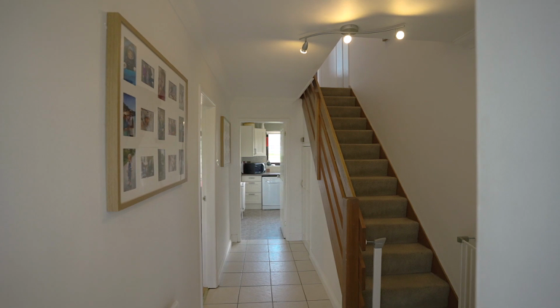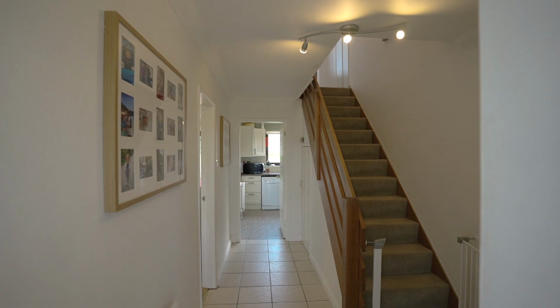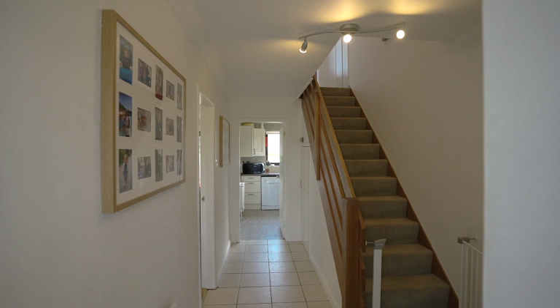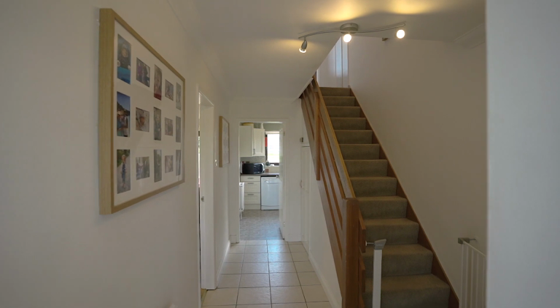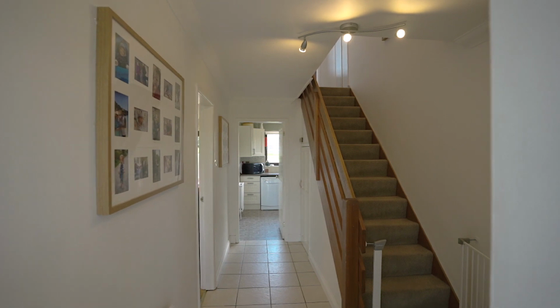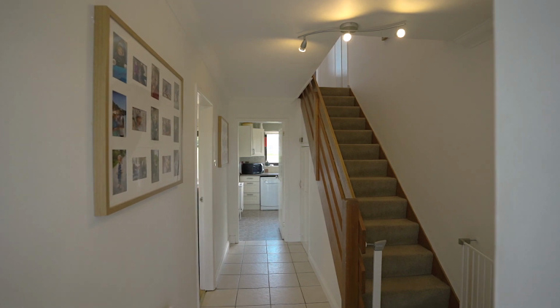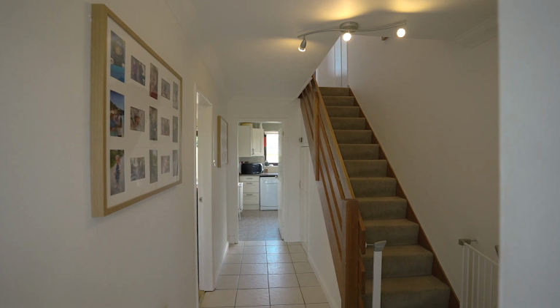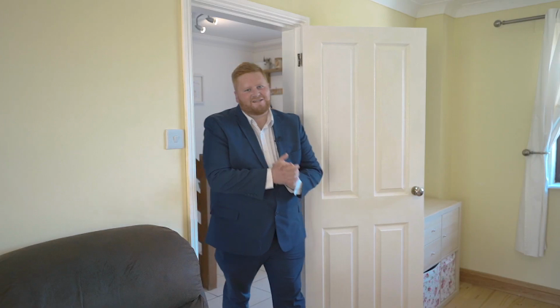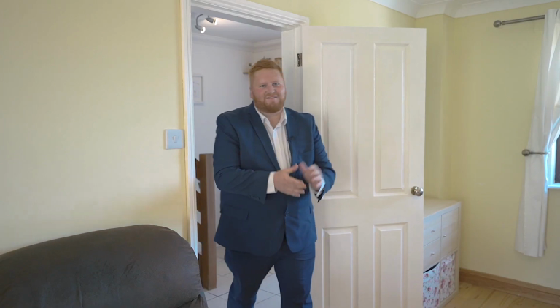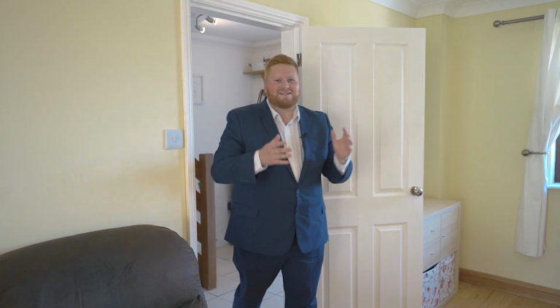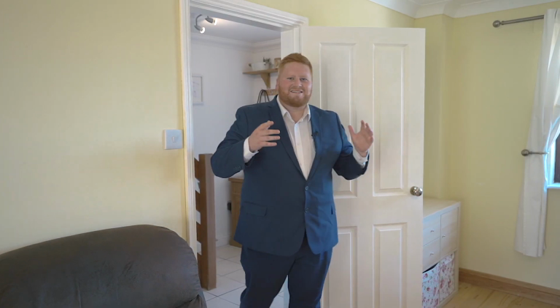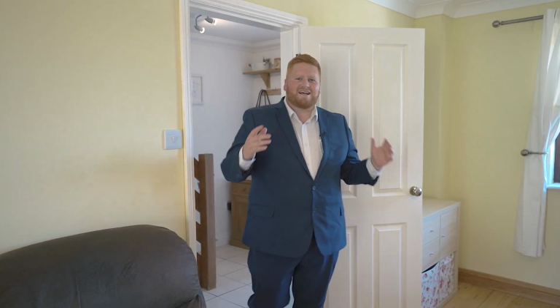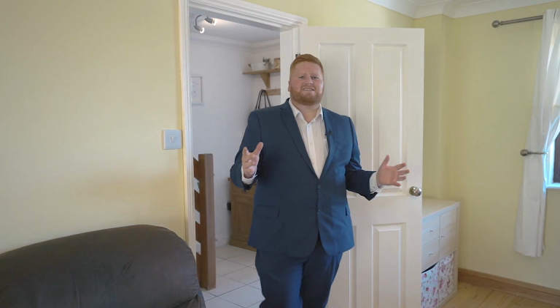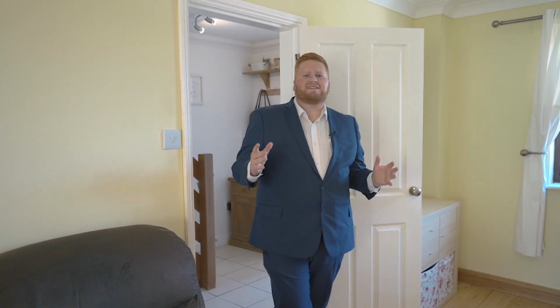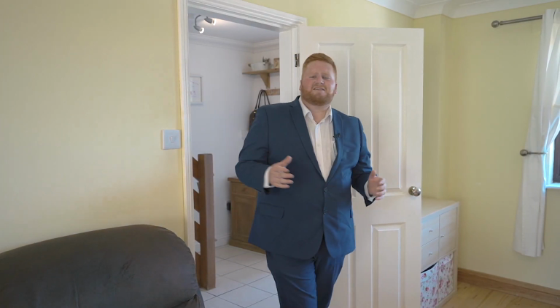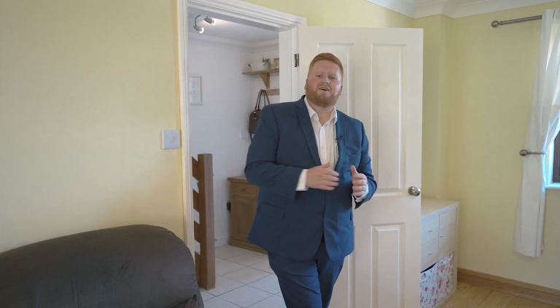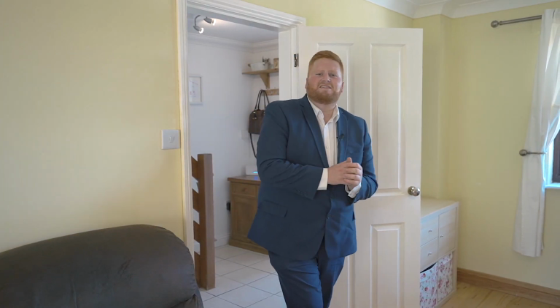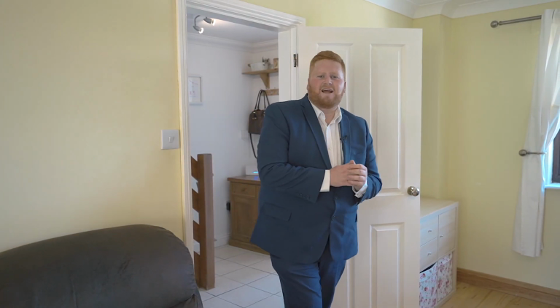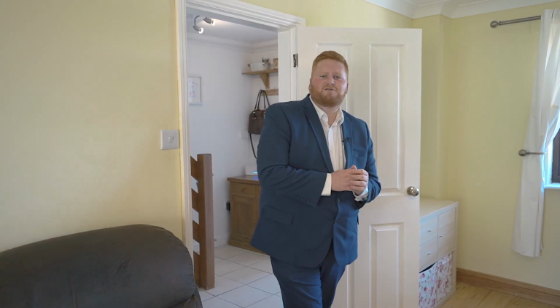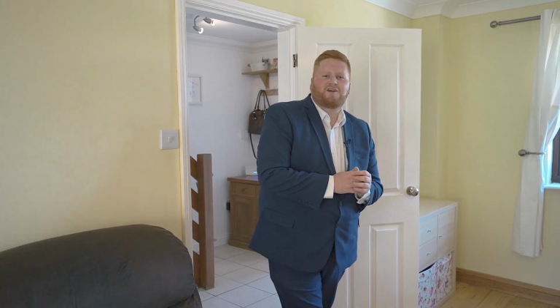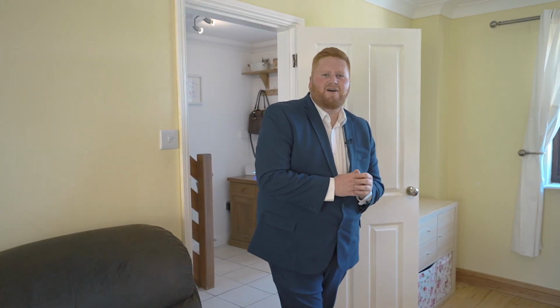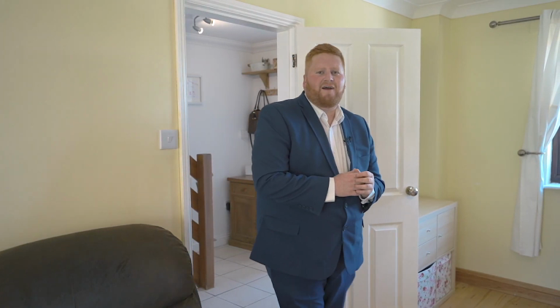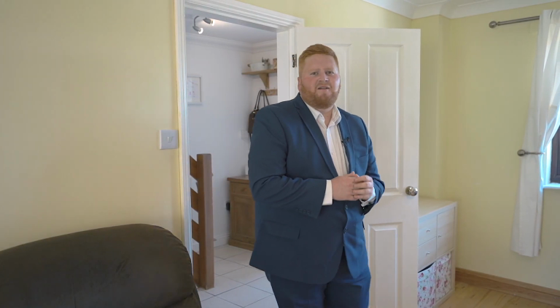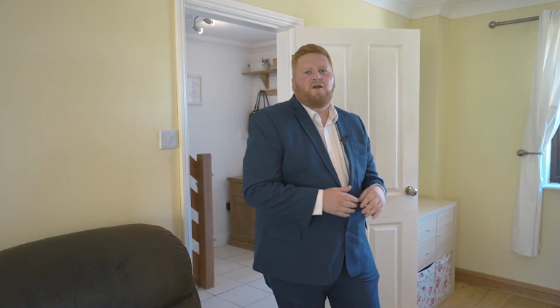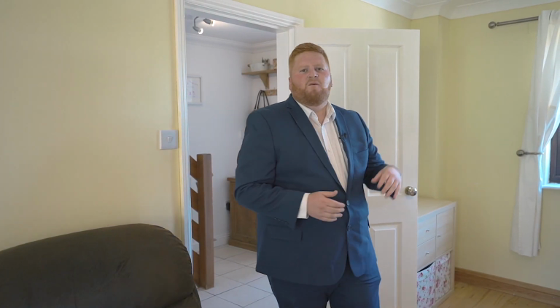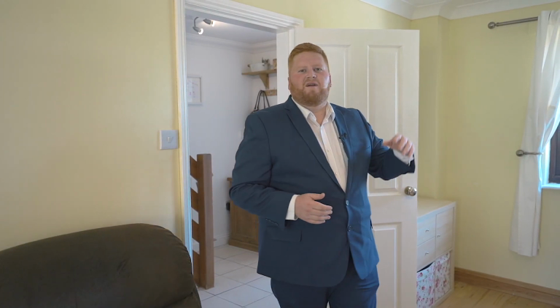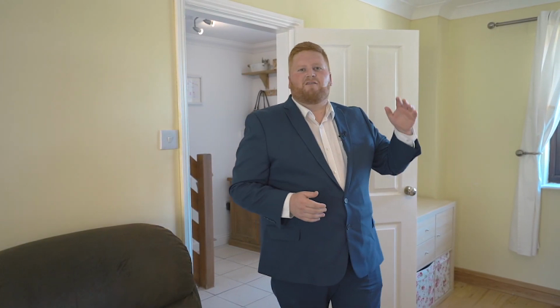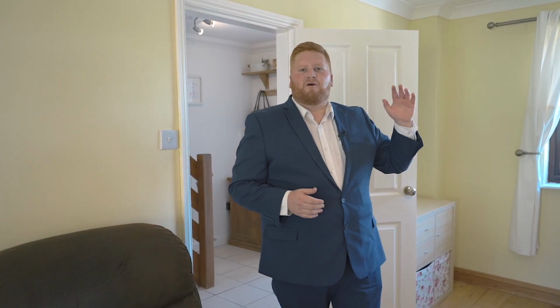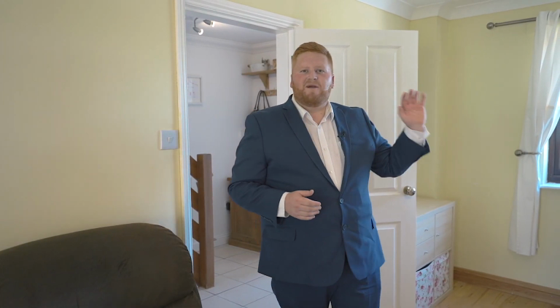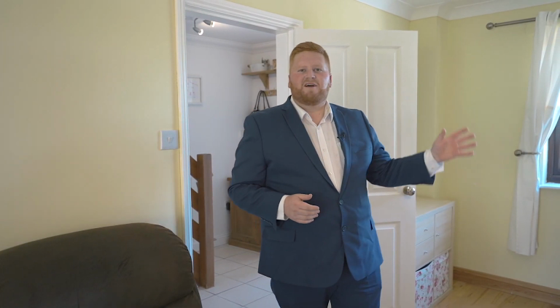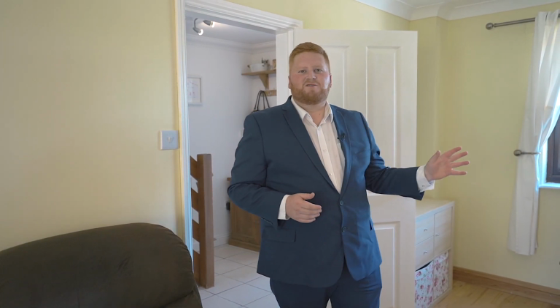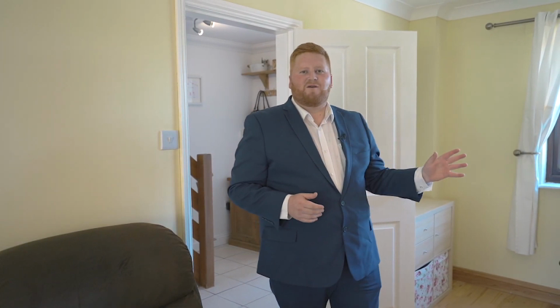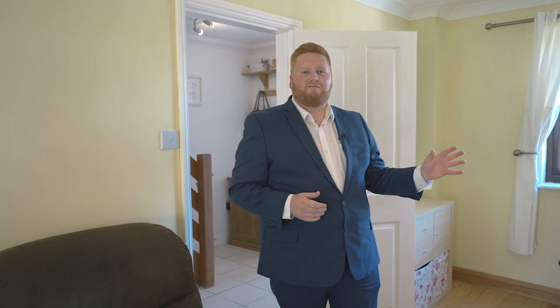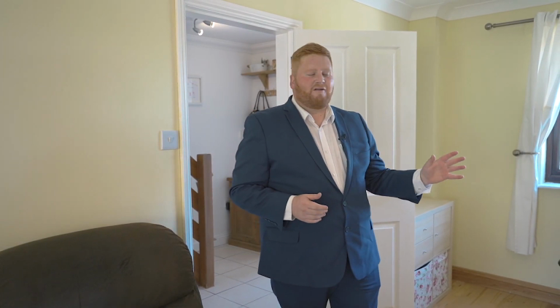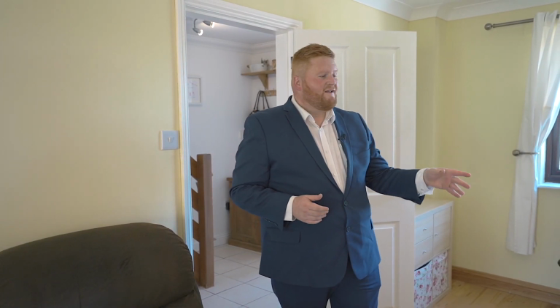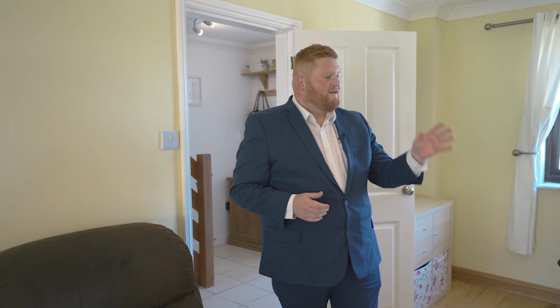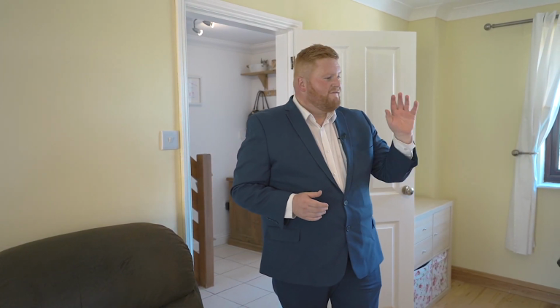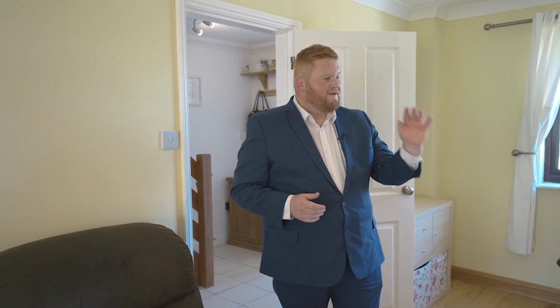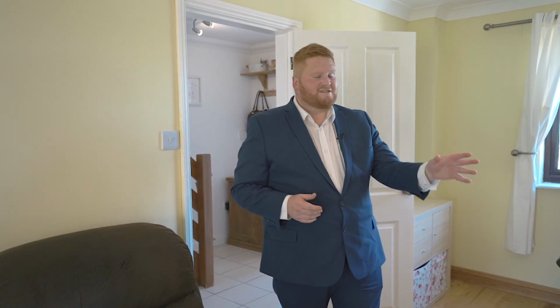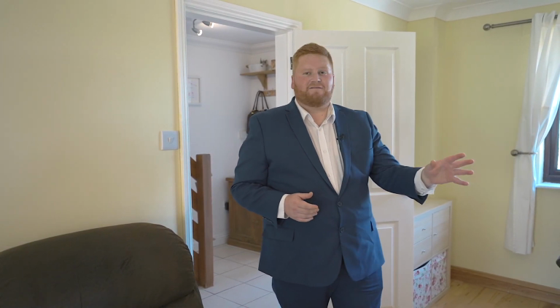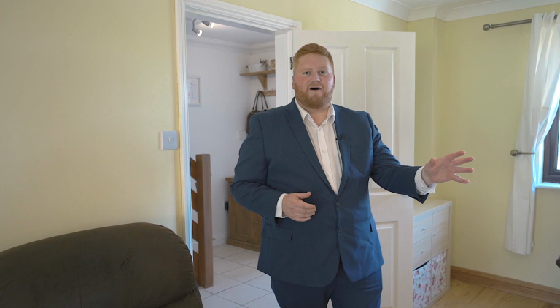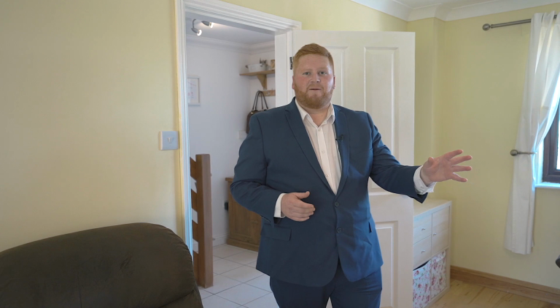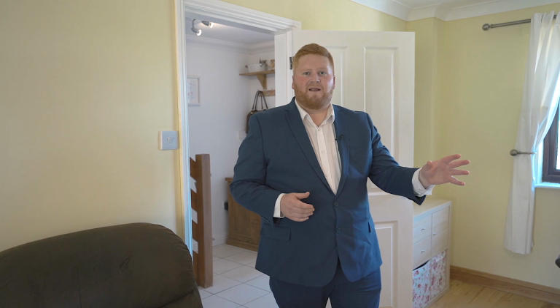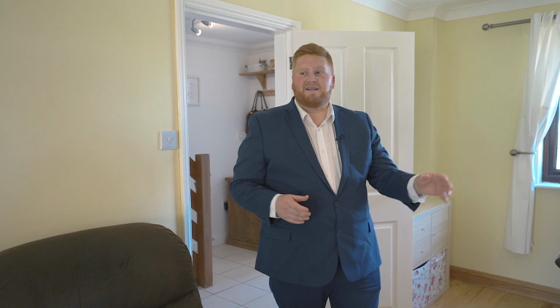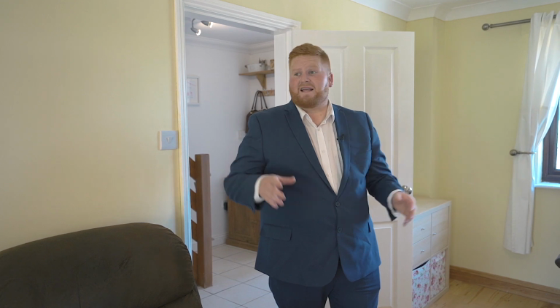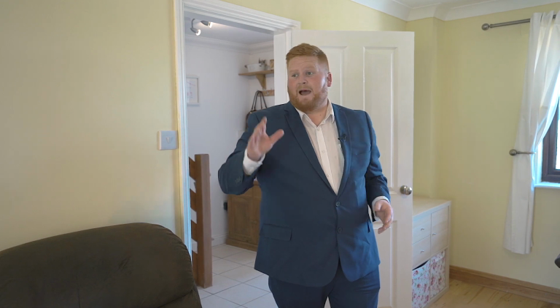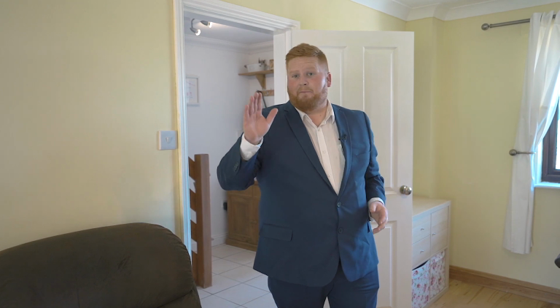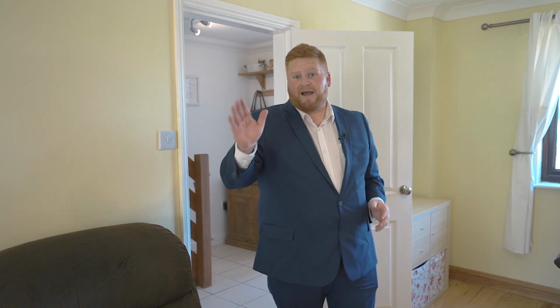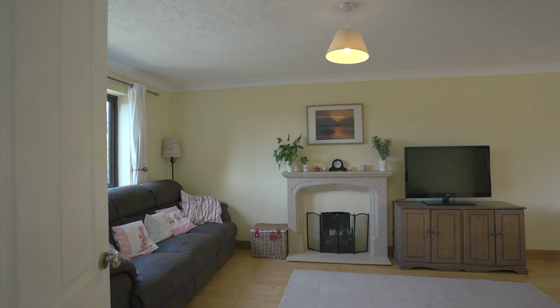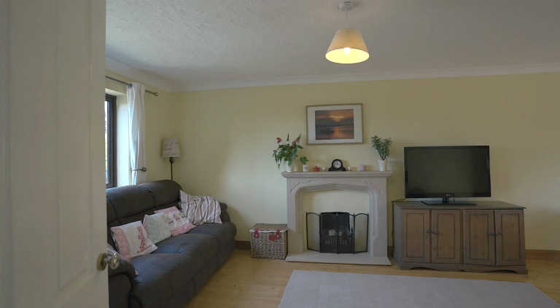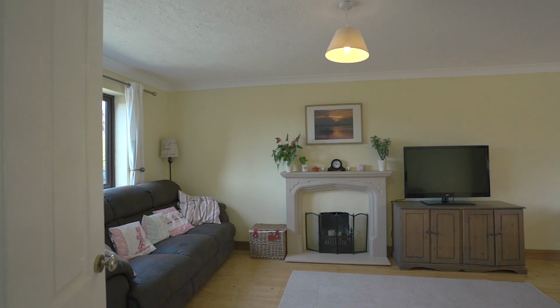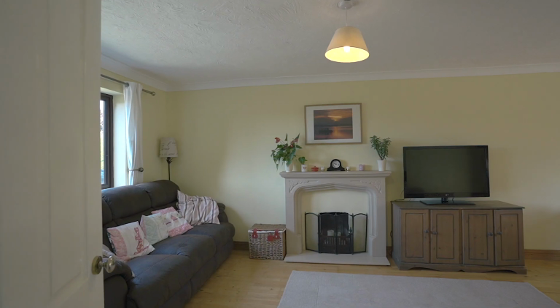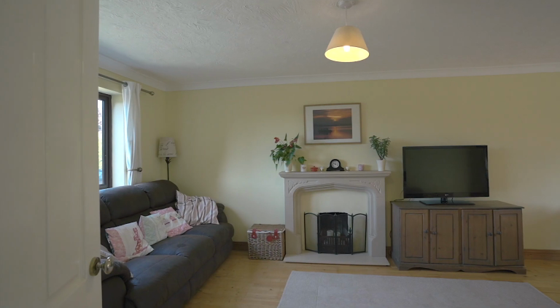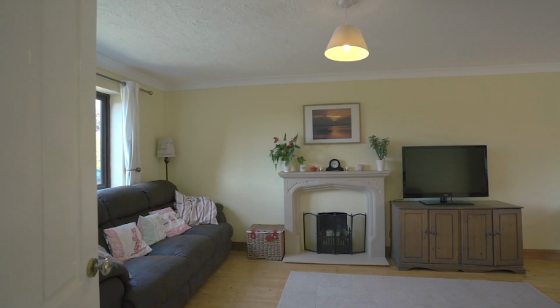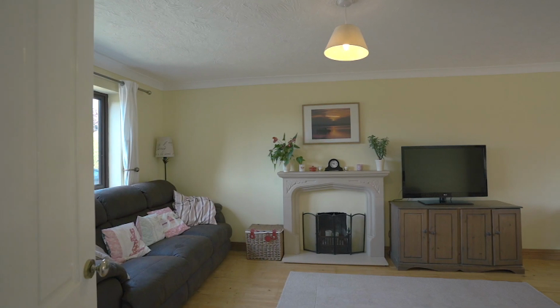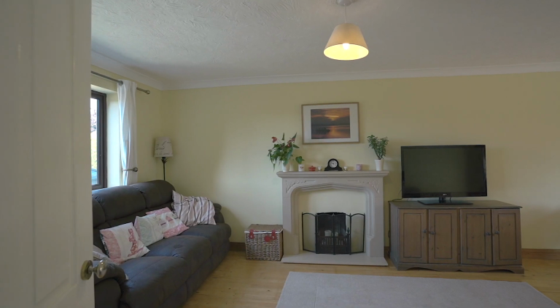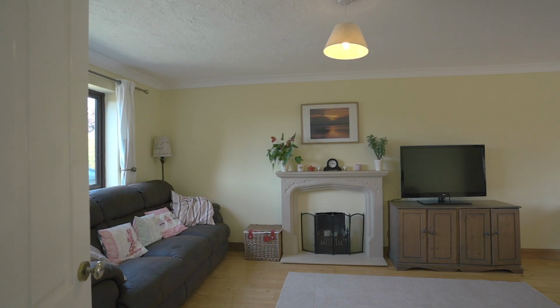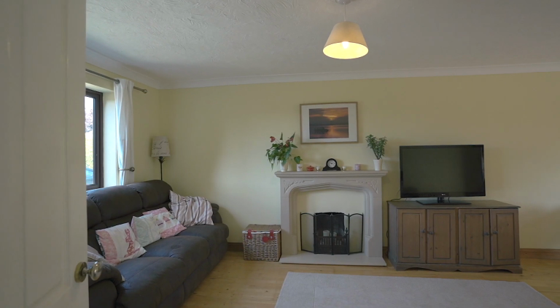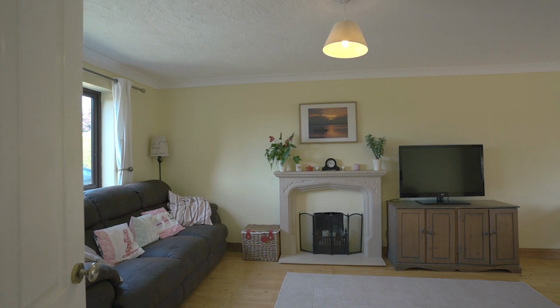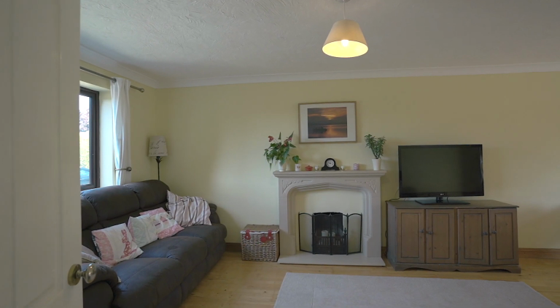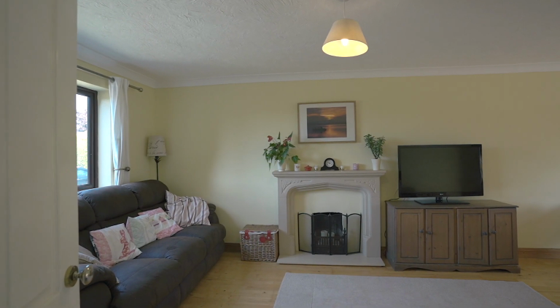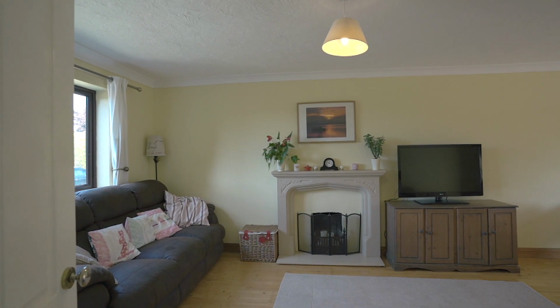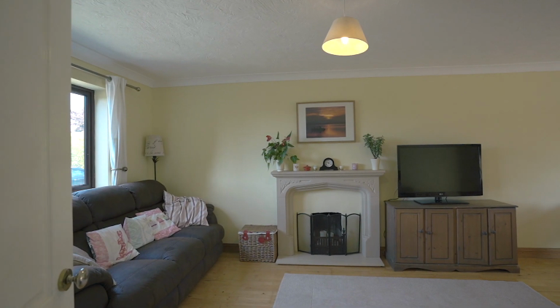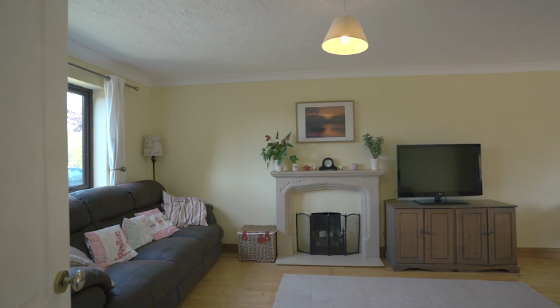Upon entering this fantastic sized lounge diner, we've got a window to the front, a feature fireplace, and patio doors leading to the stunning rear garden.